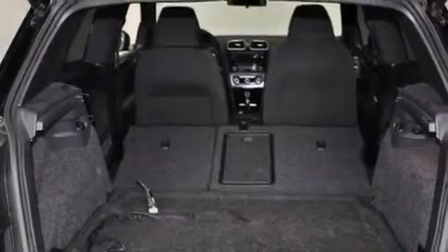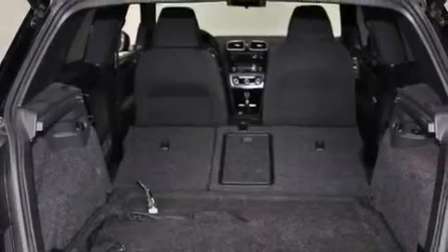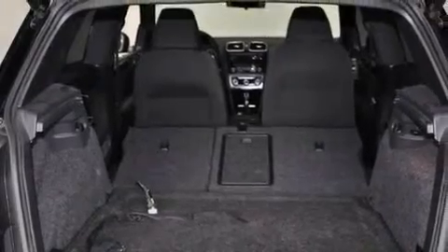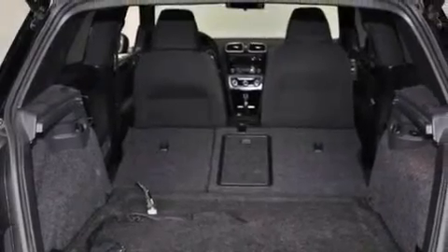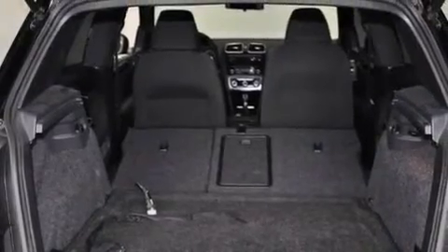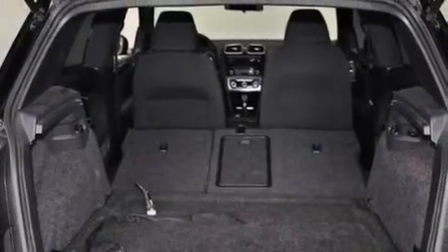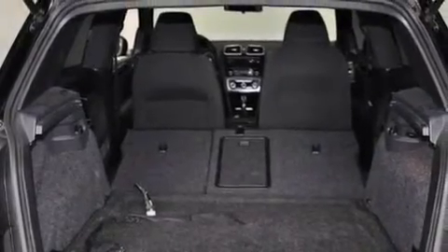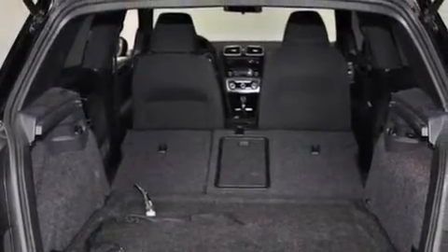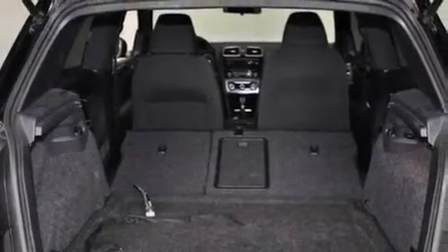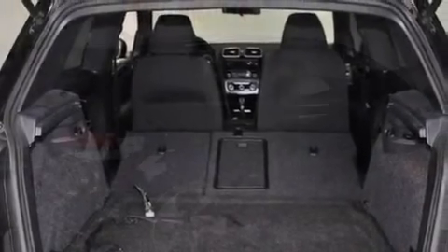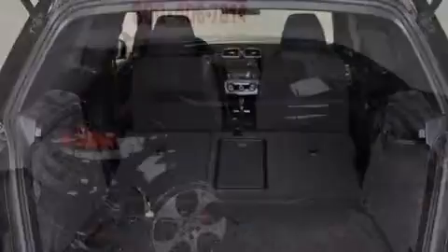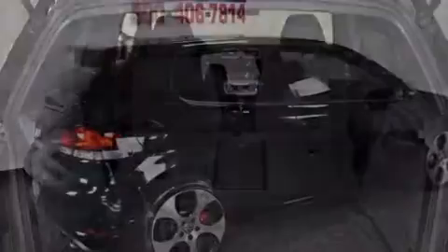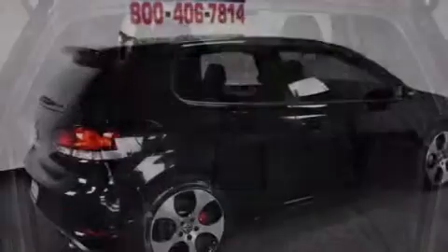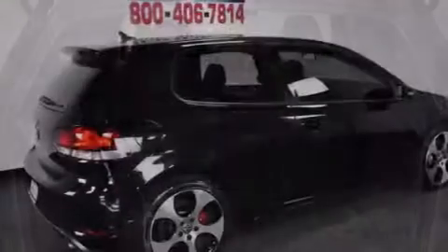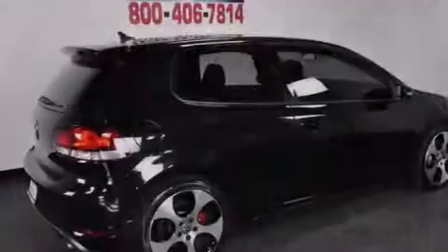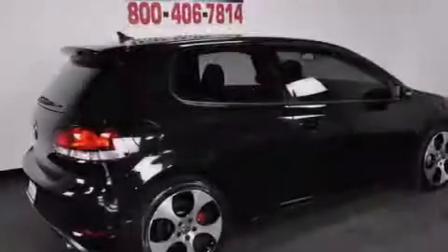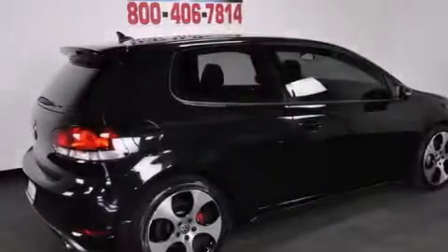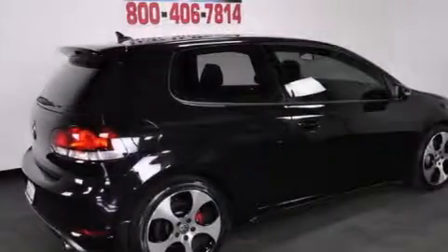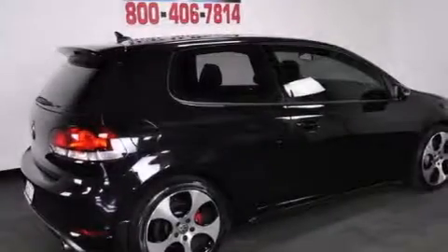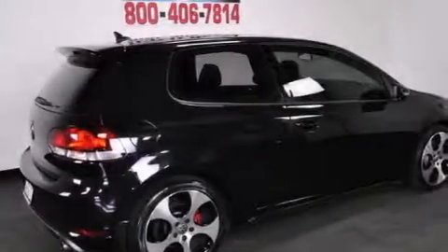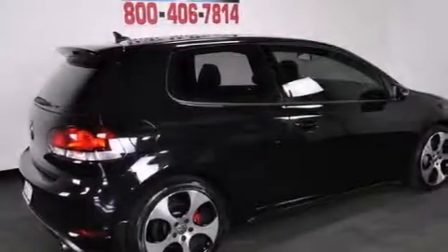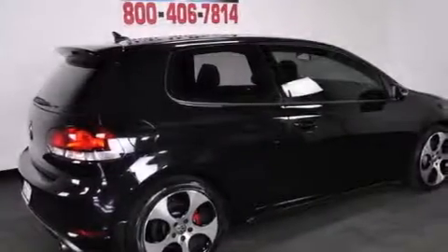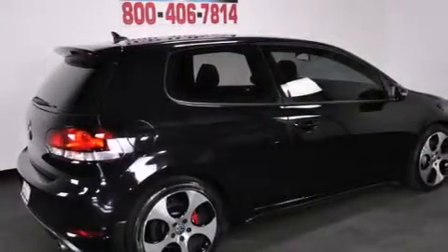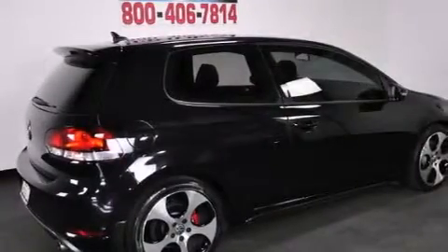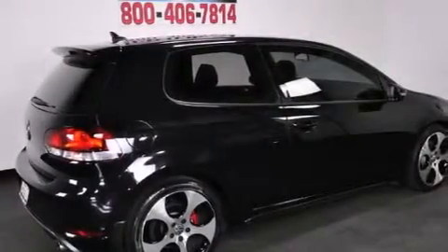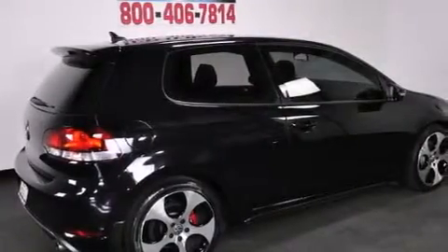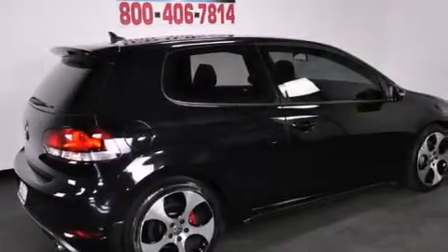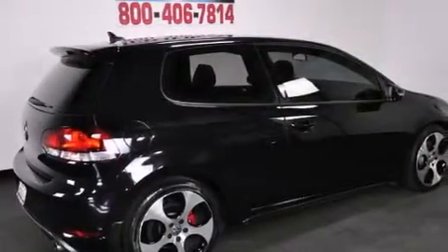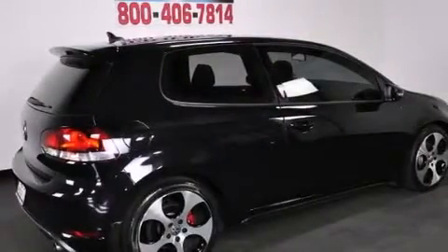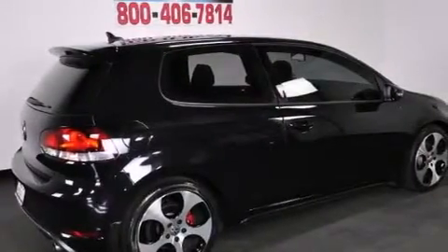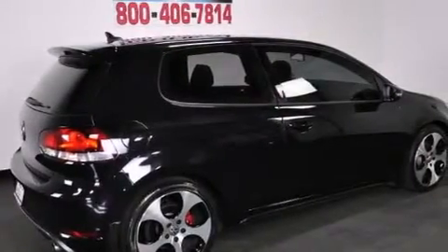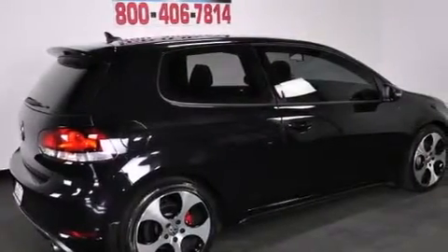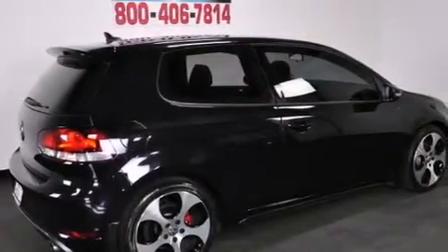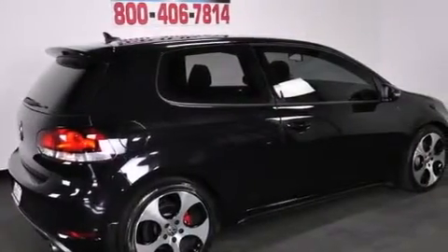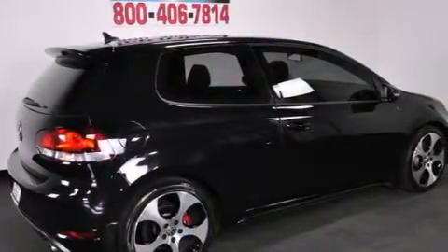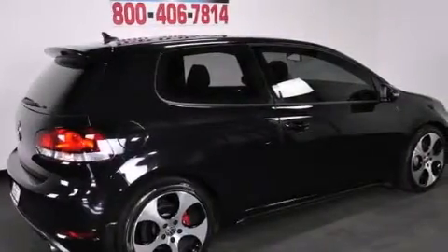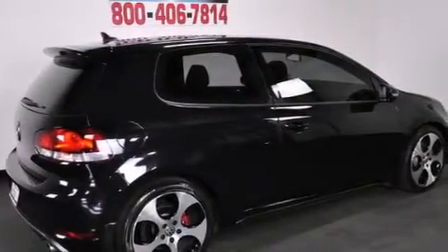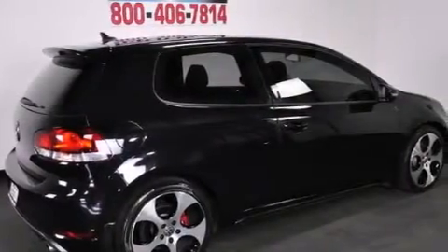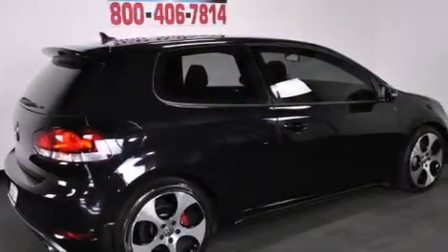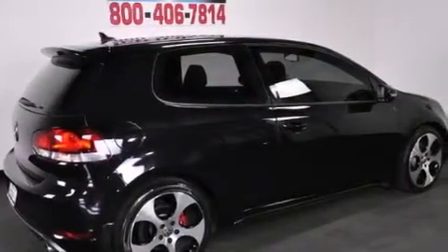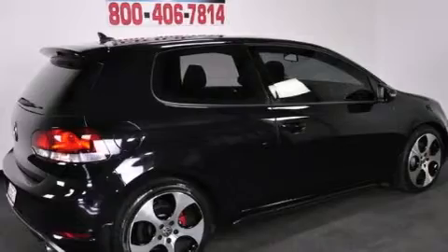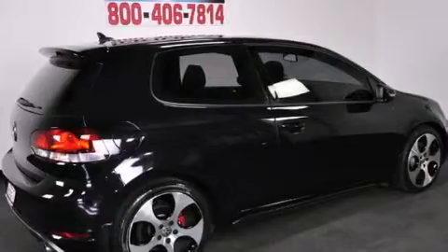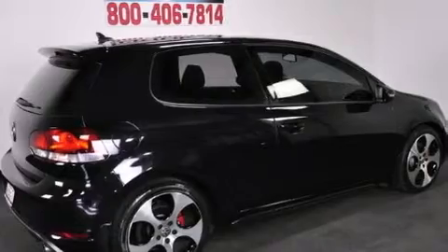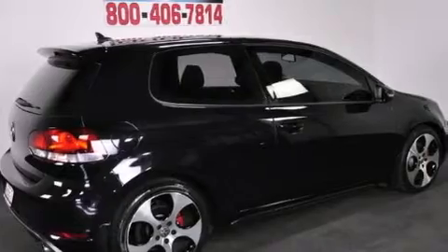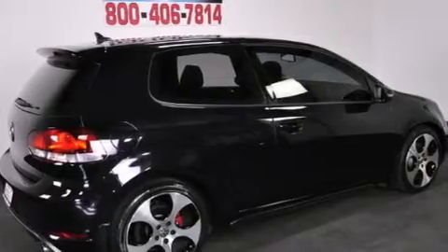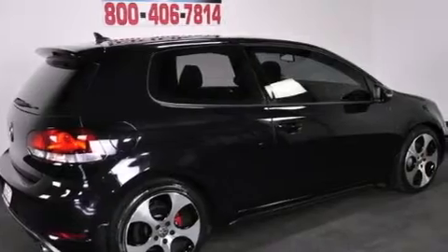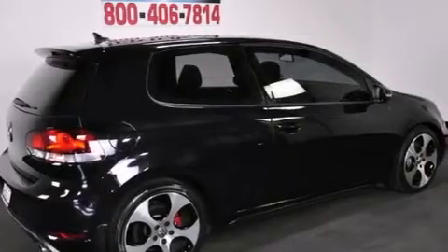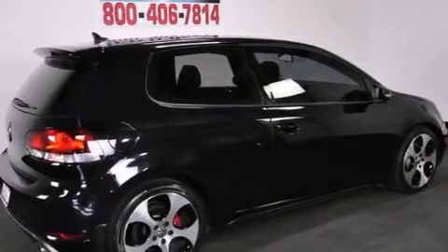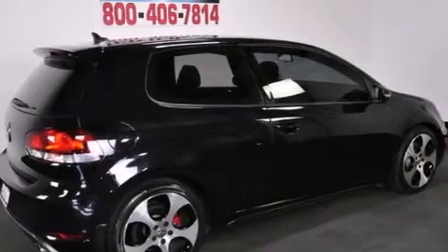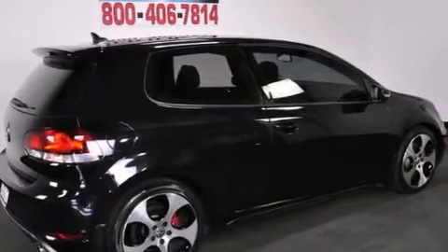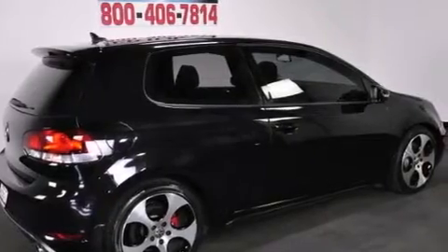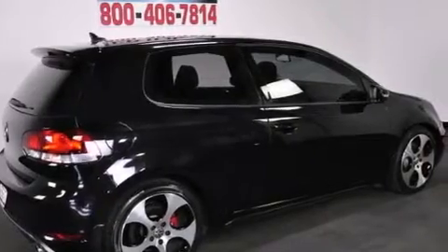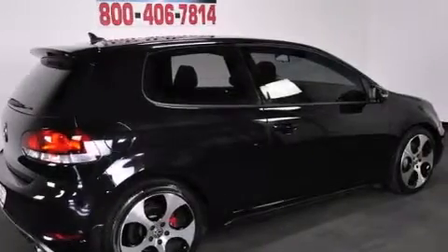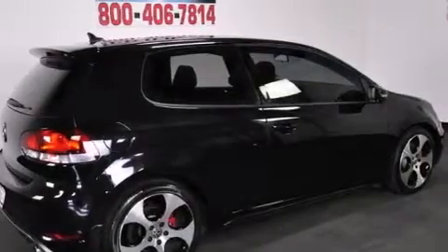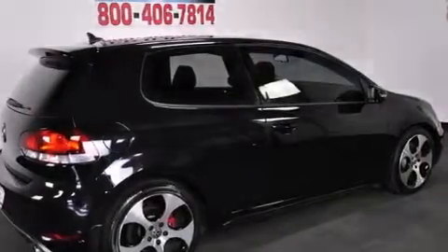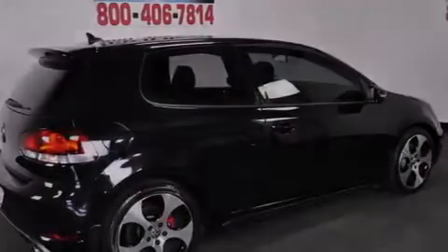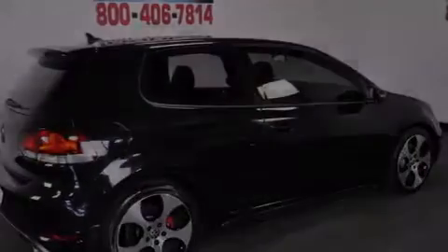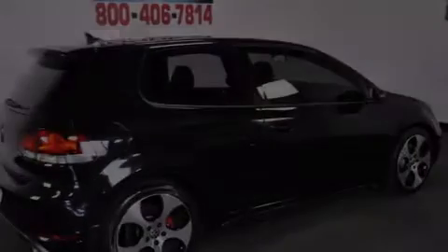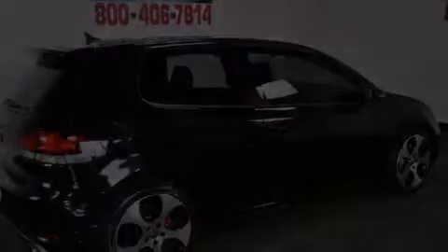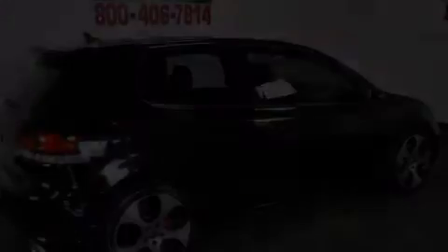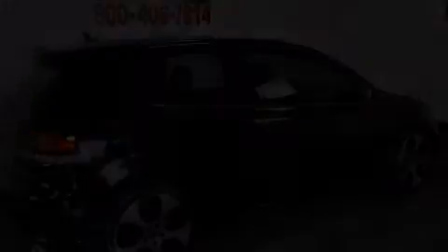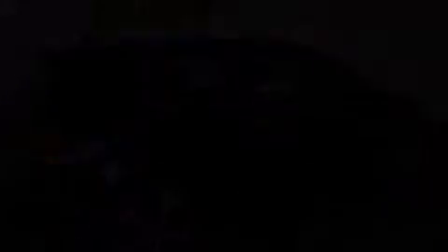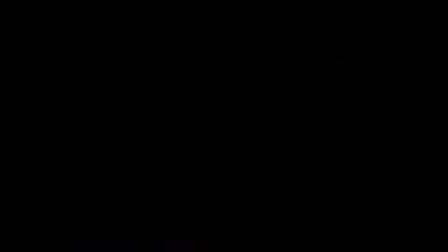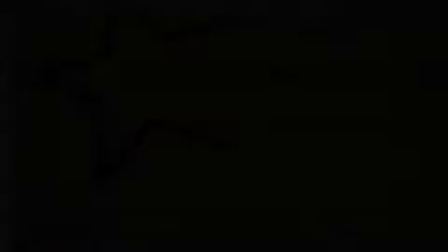Rear seat childproof door locks, a collapsible steering column, a keyless entry system, and a rear window wiper.